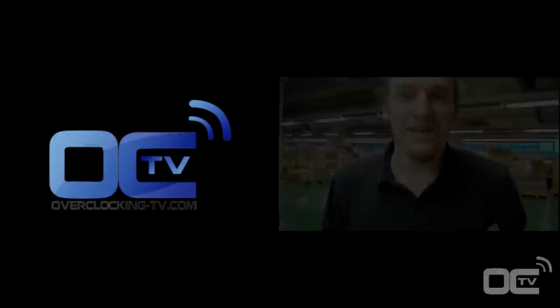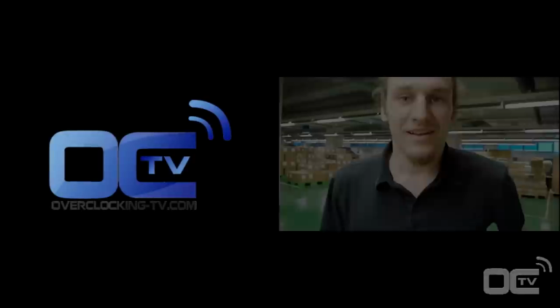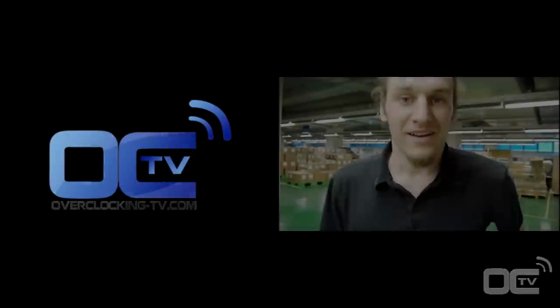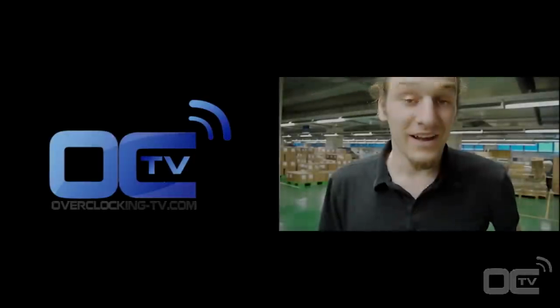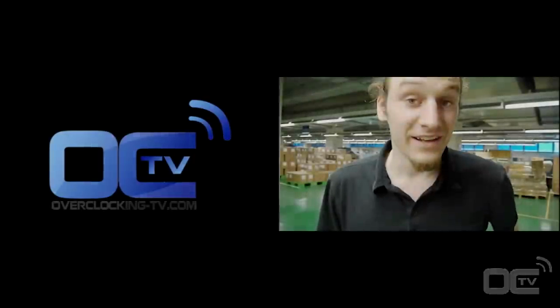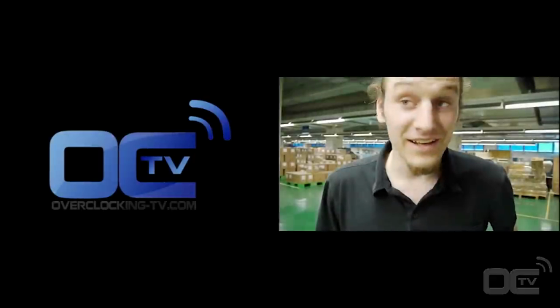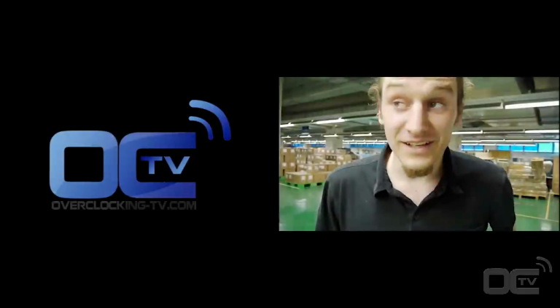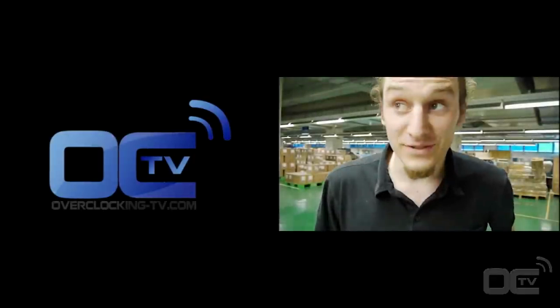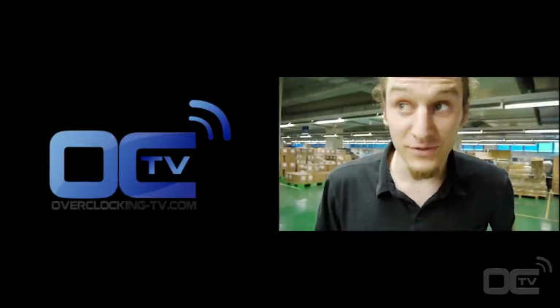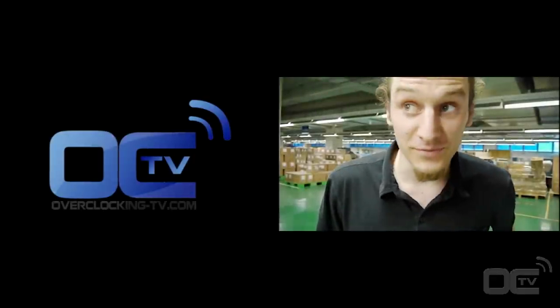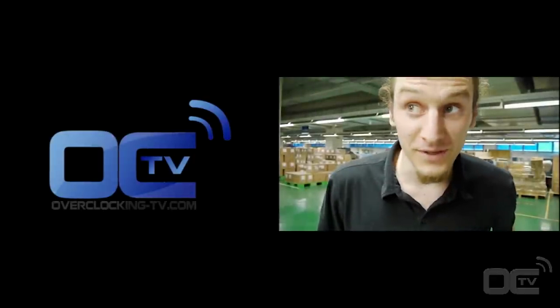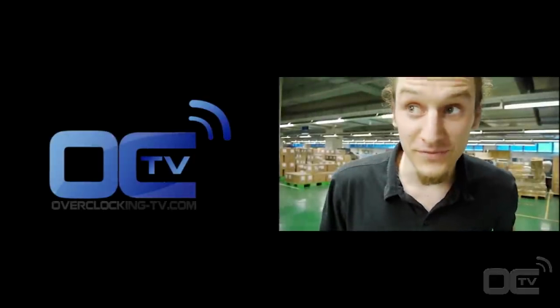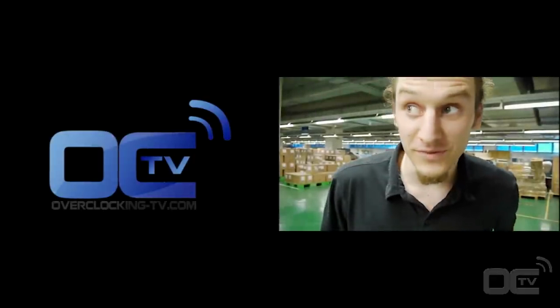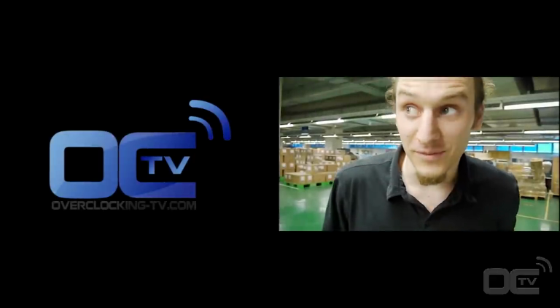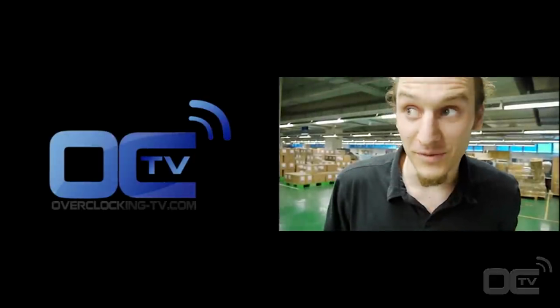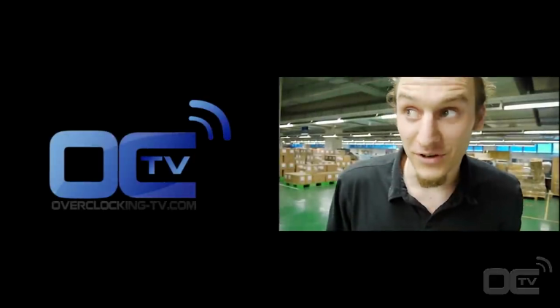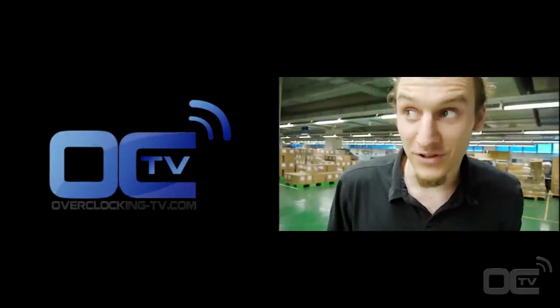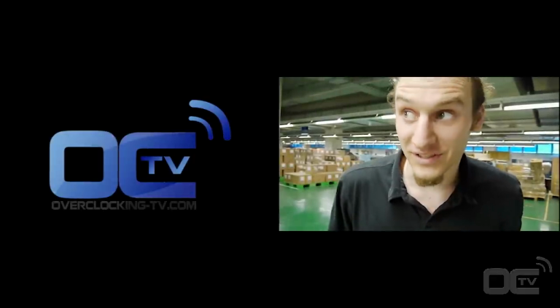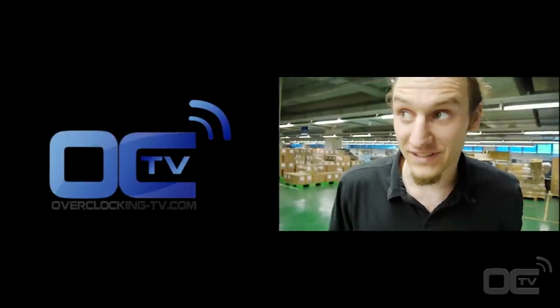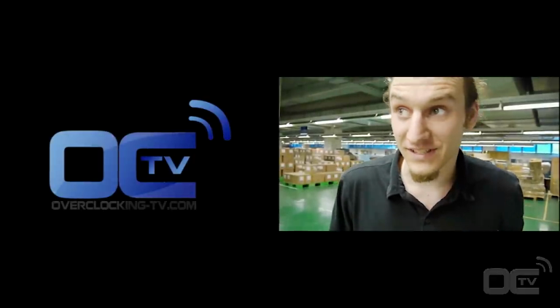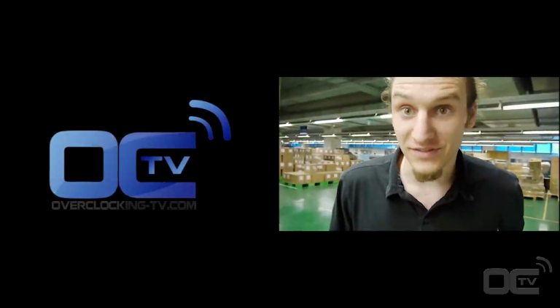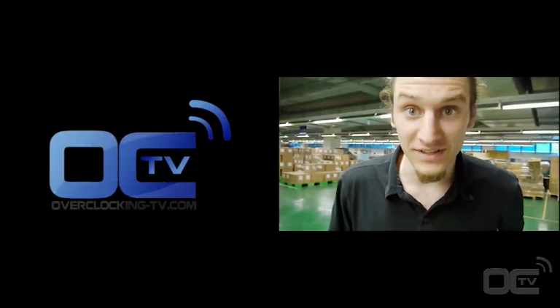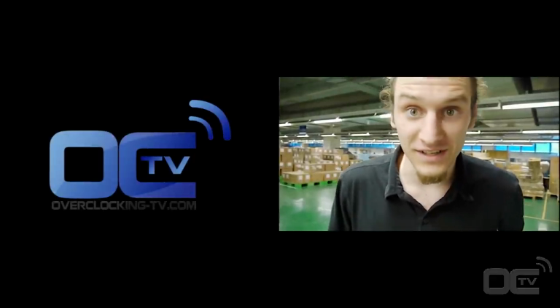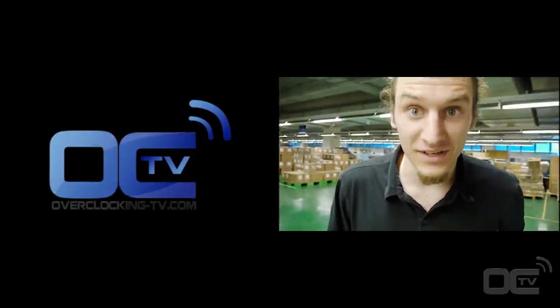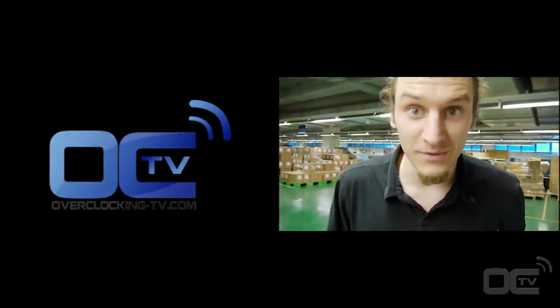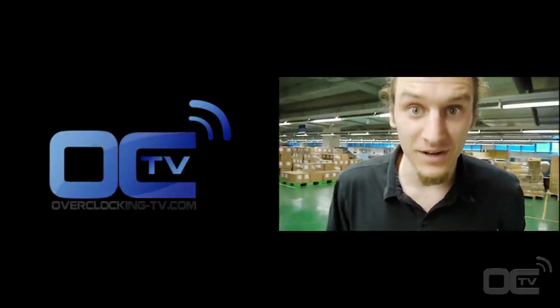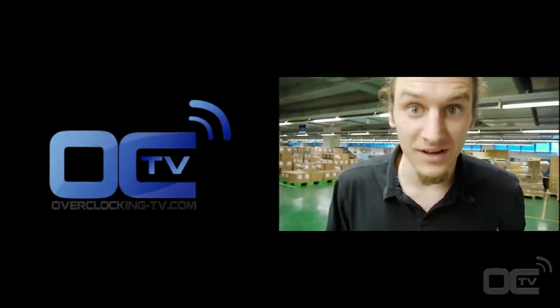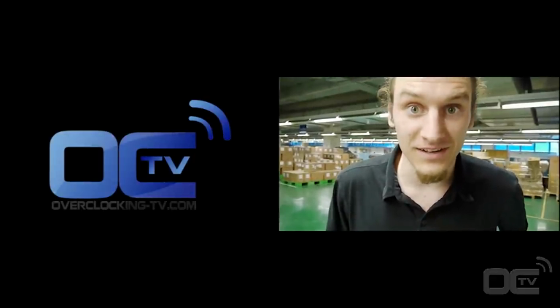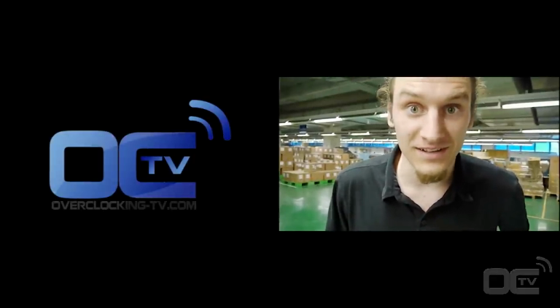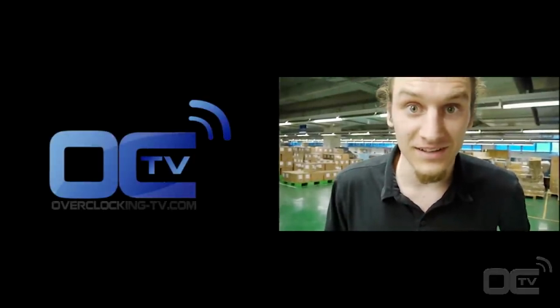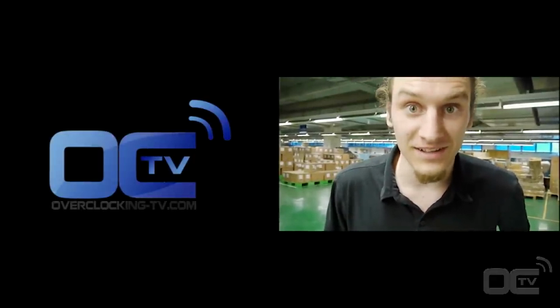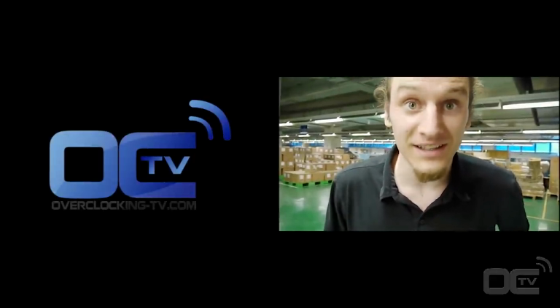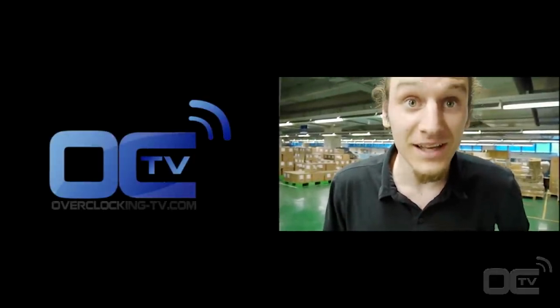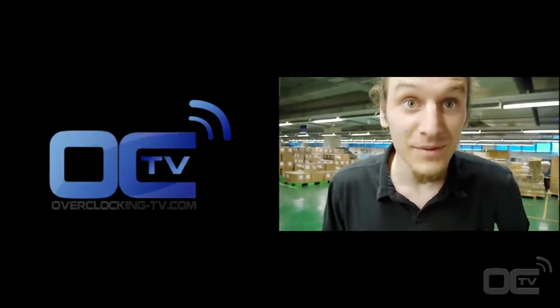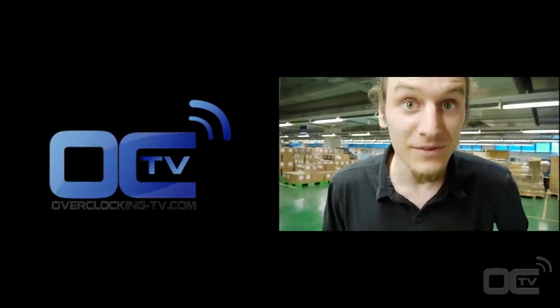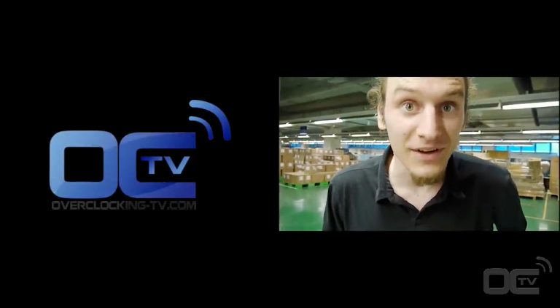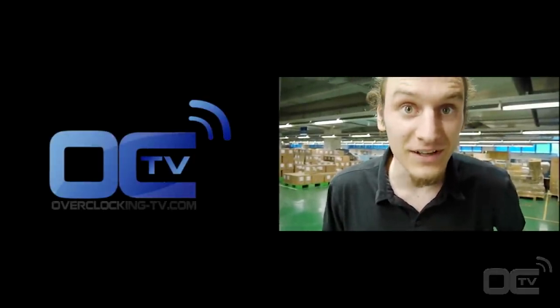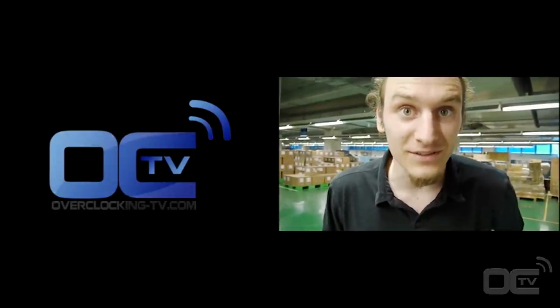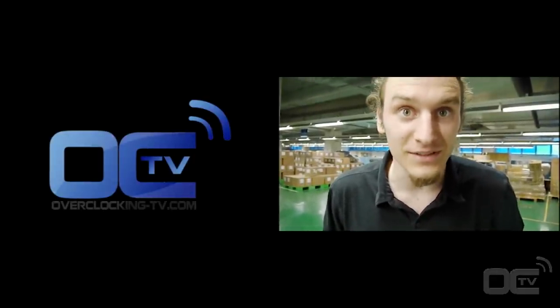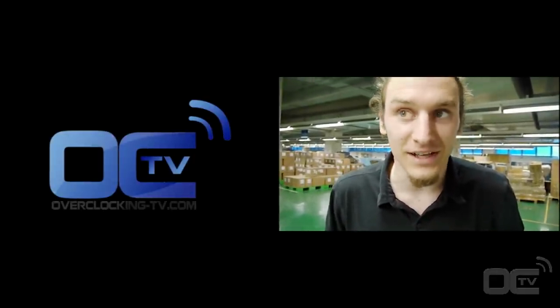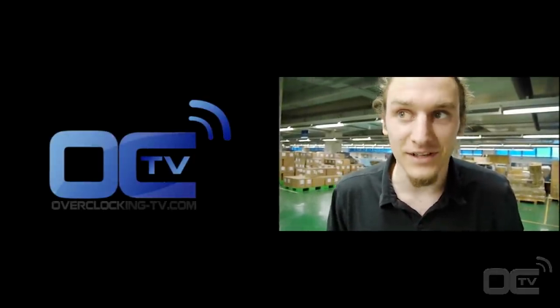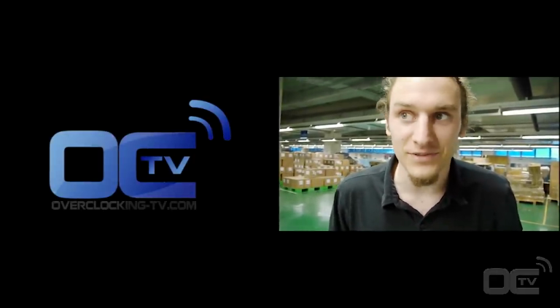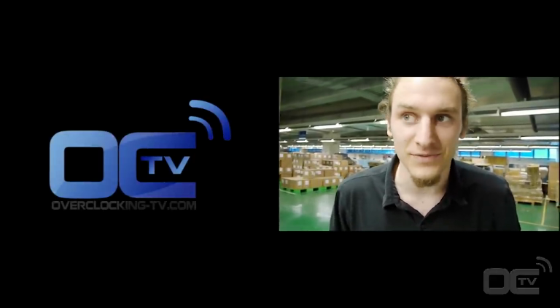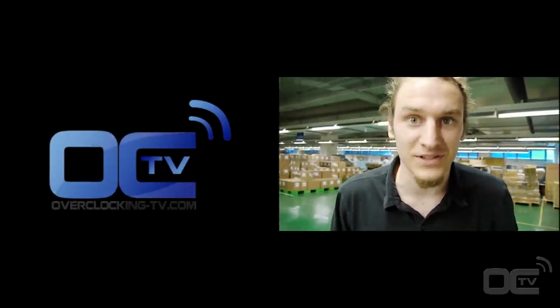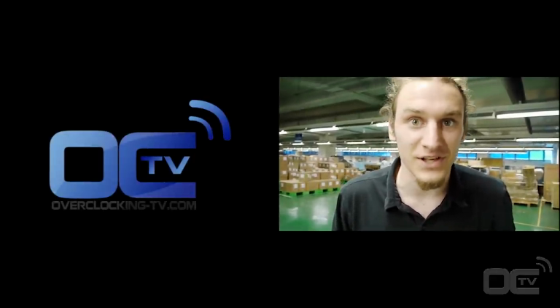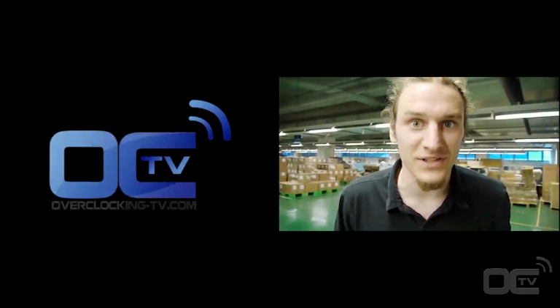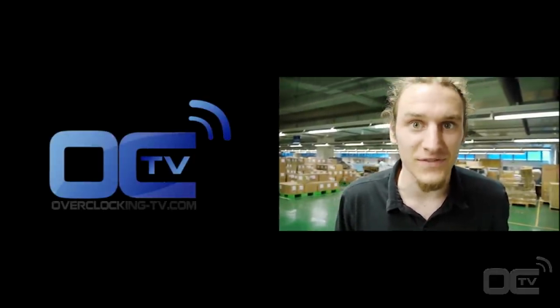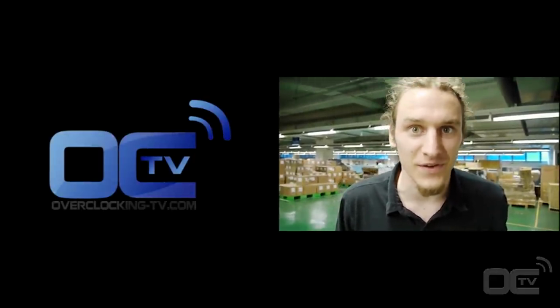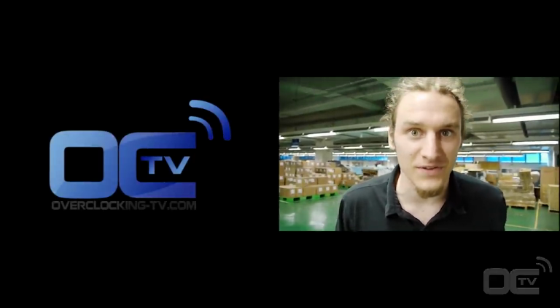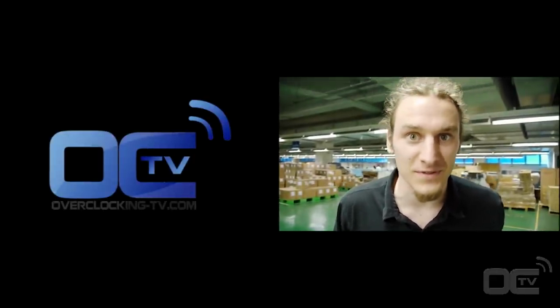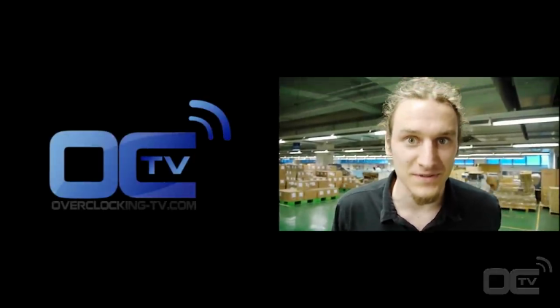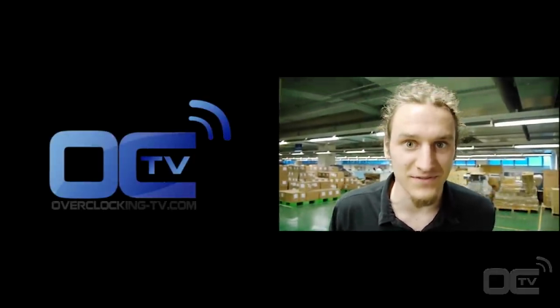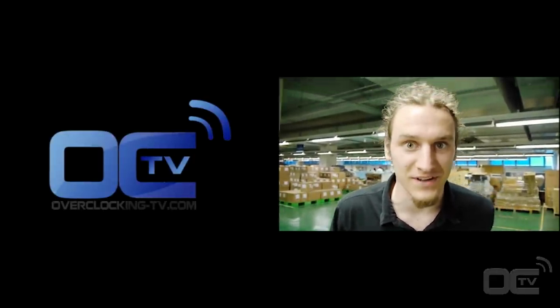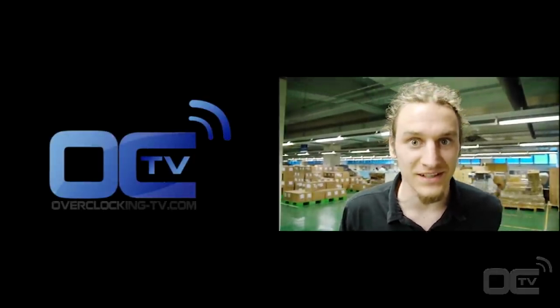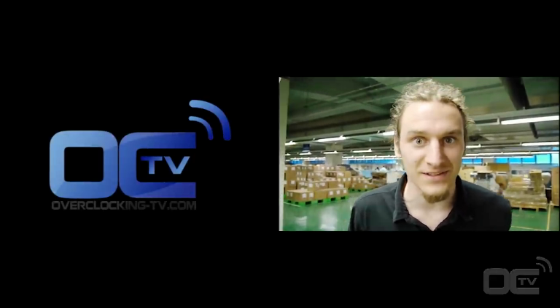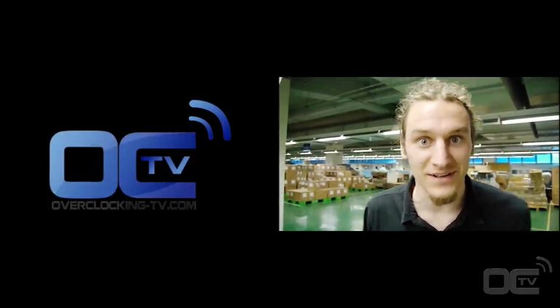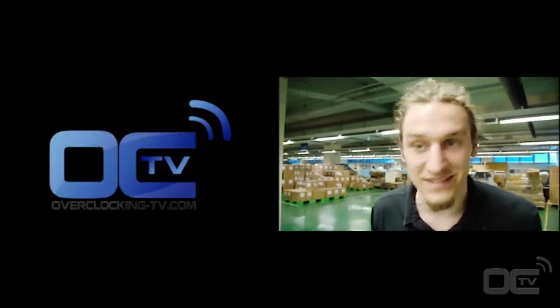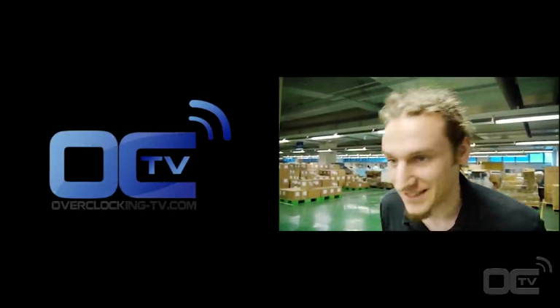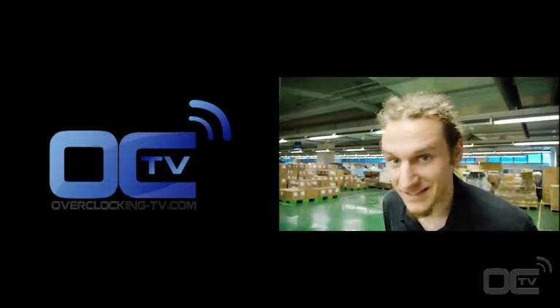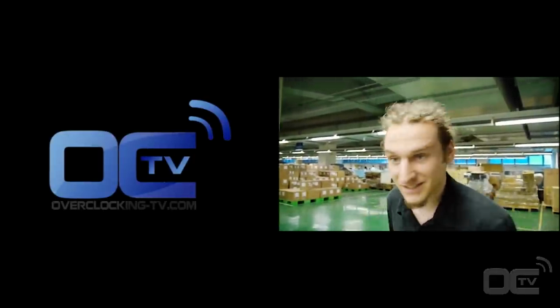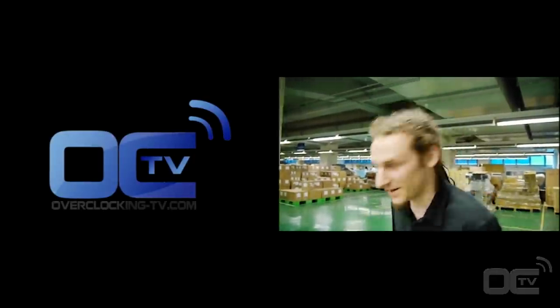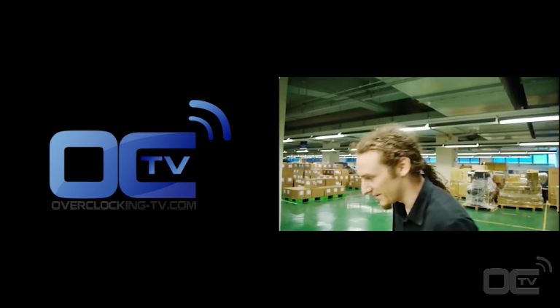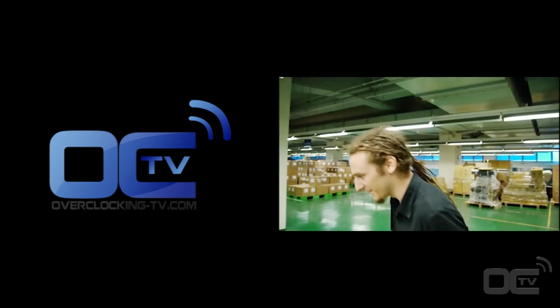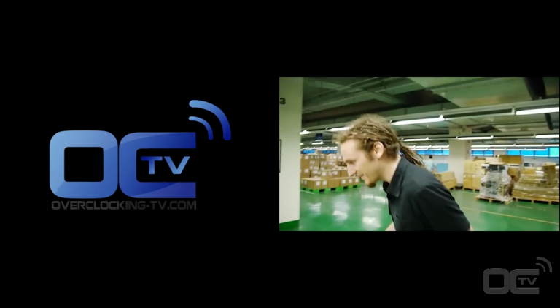It's Trufman from Overclocking TV. We are in the Gigabyte factory and we just found something very crazy. Come on.